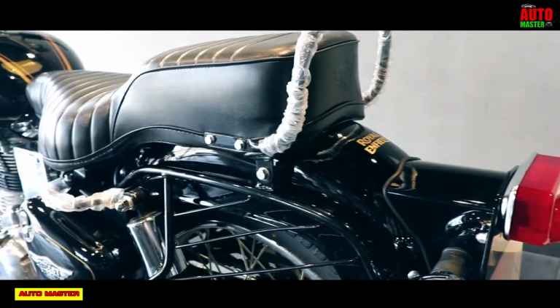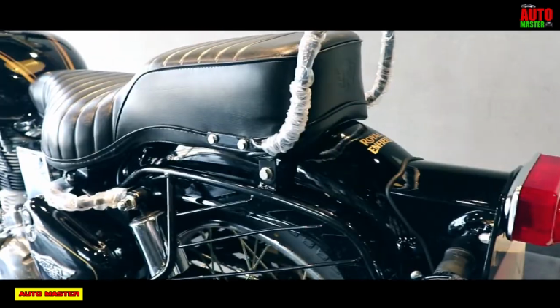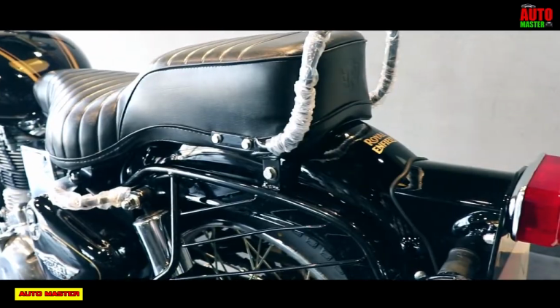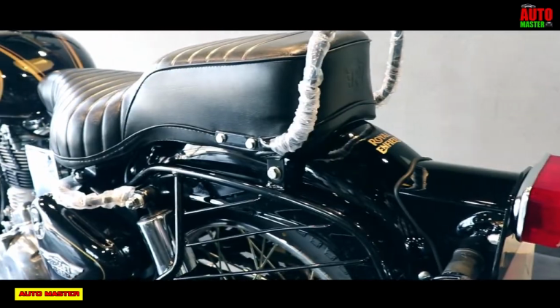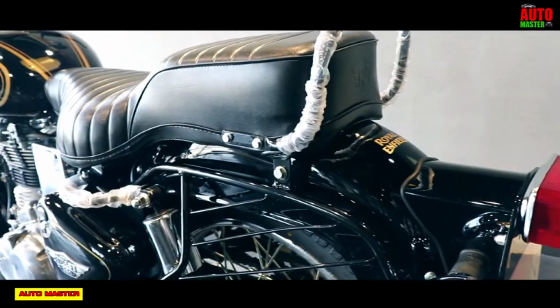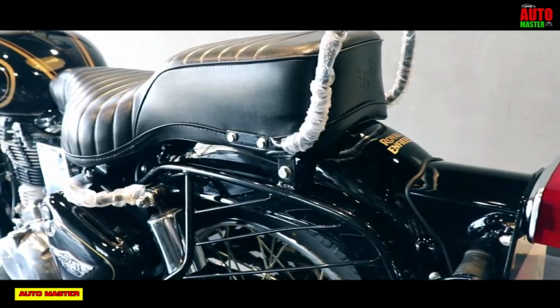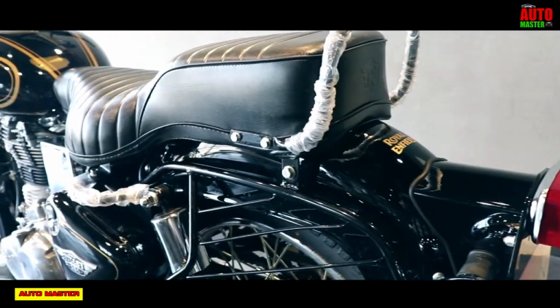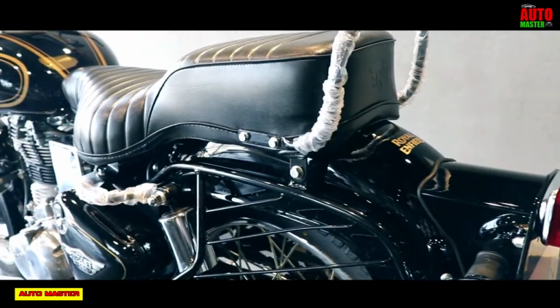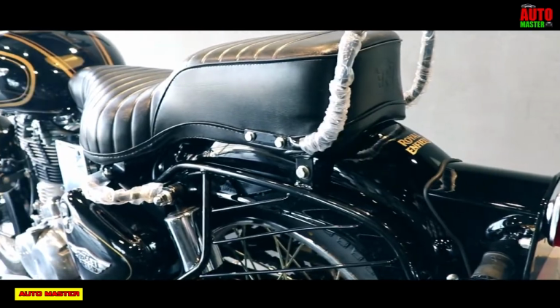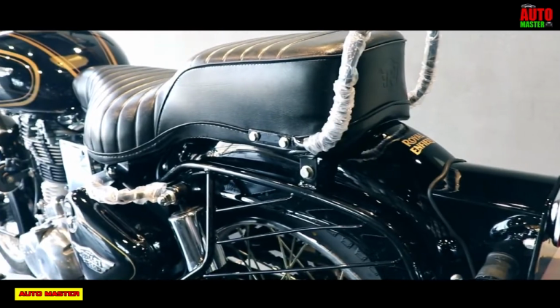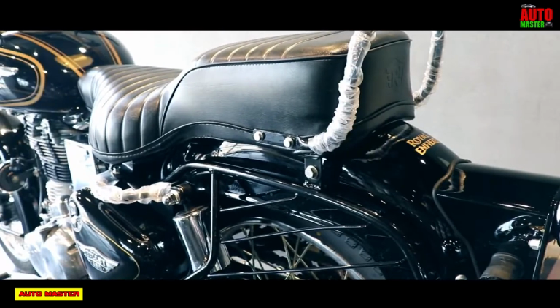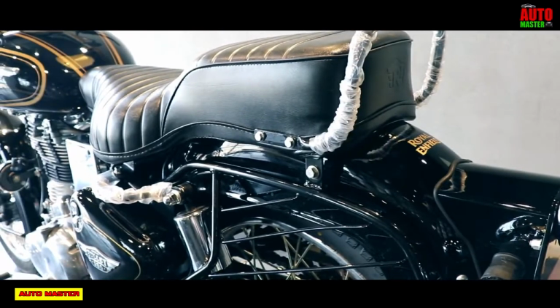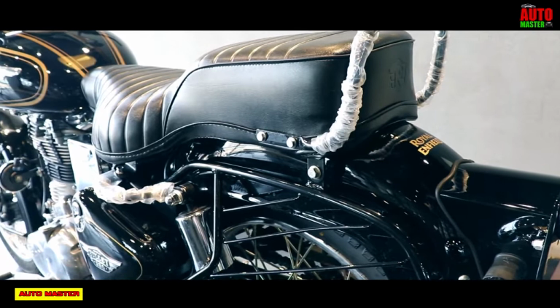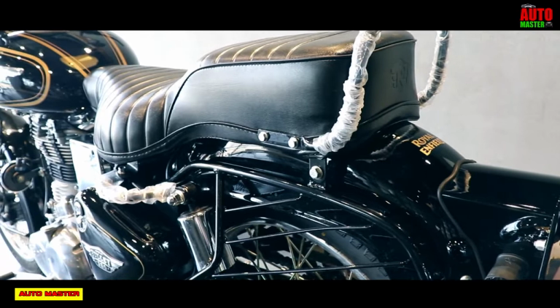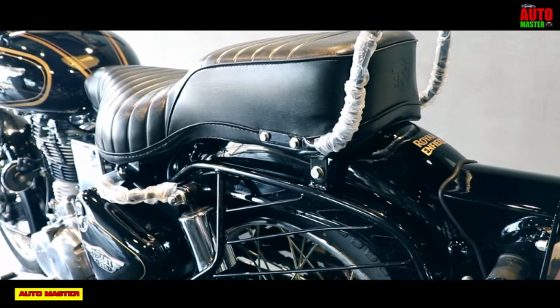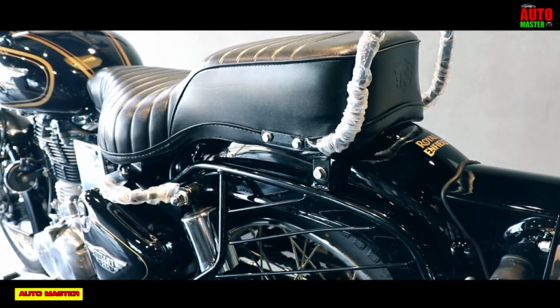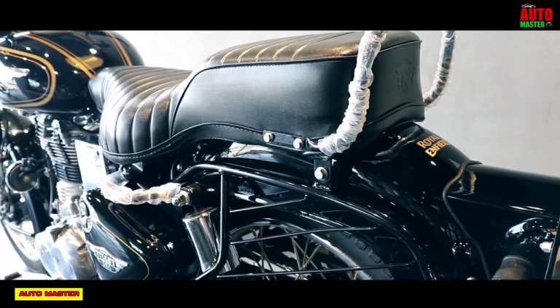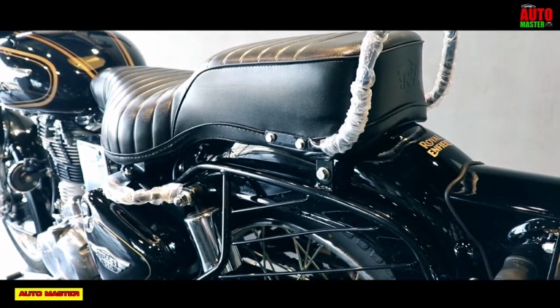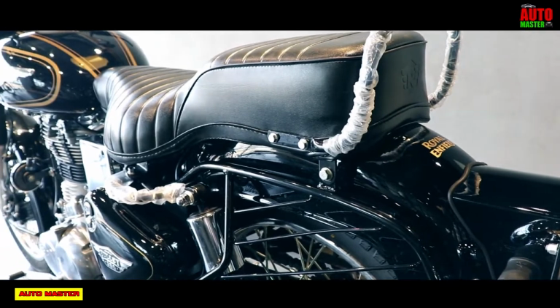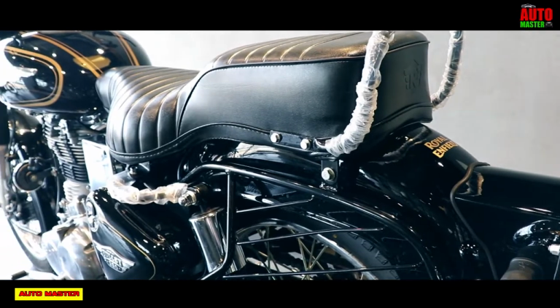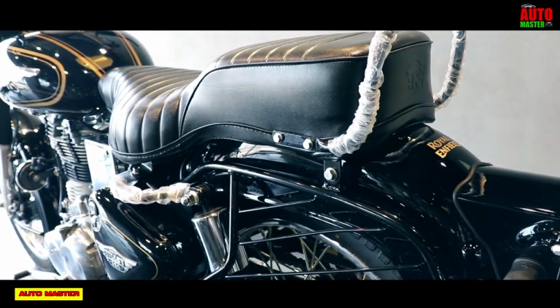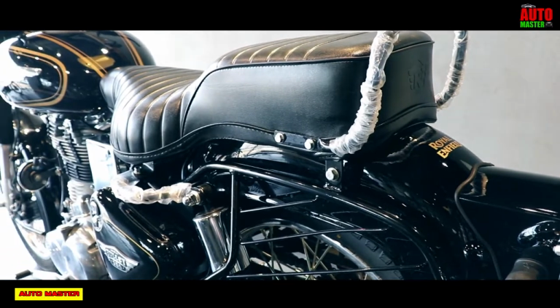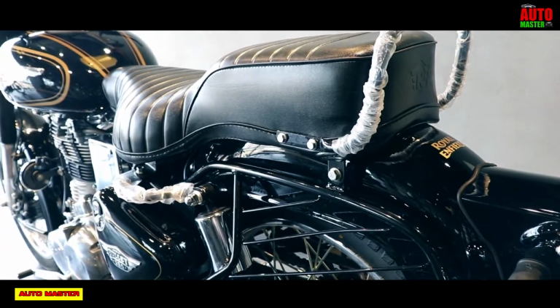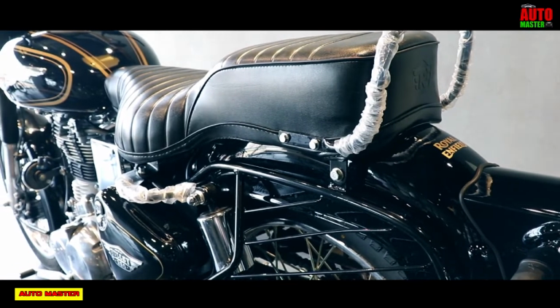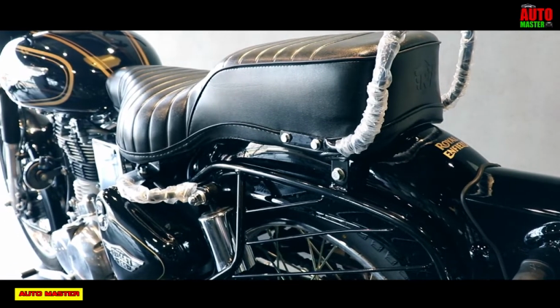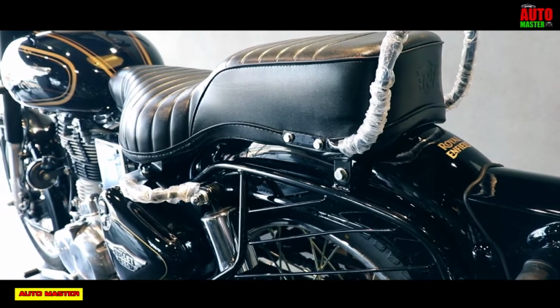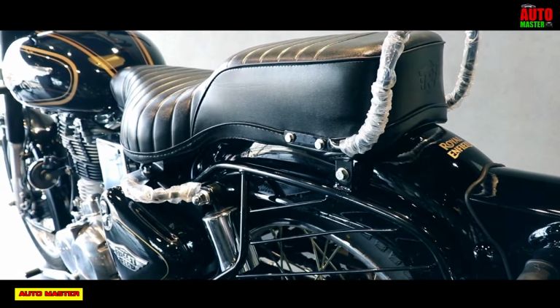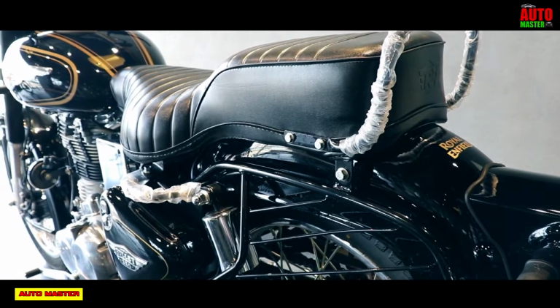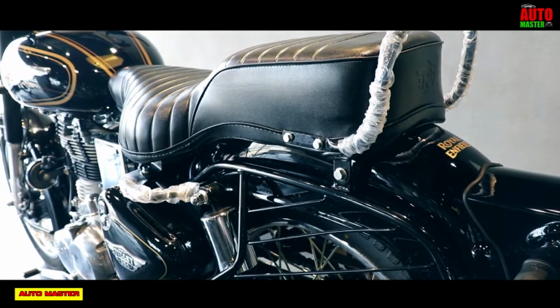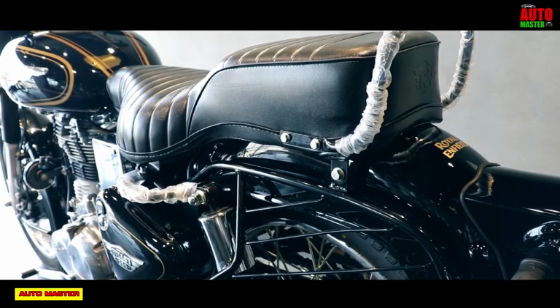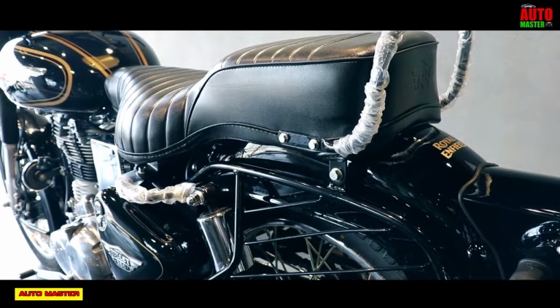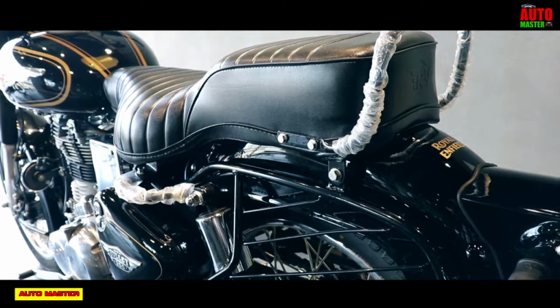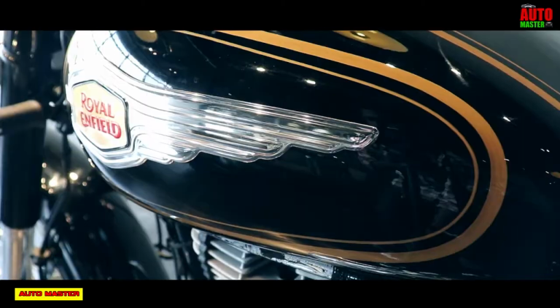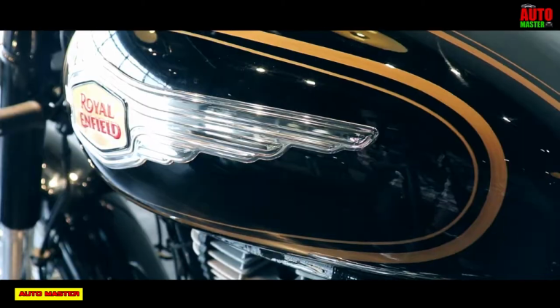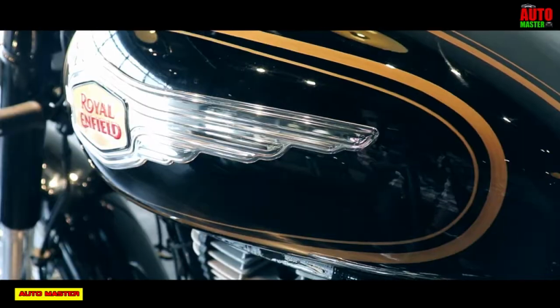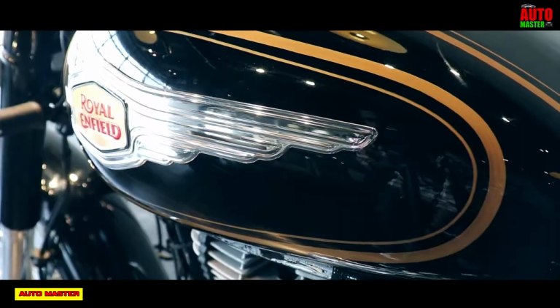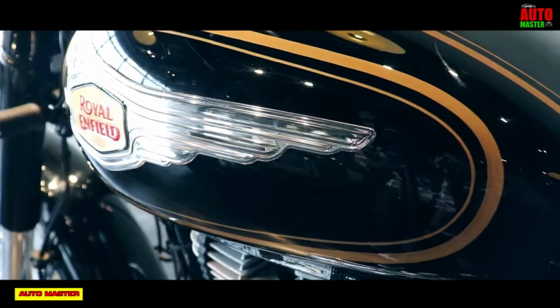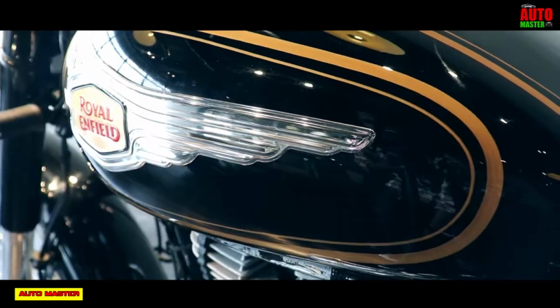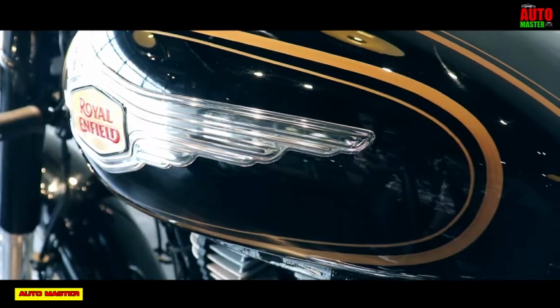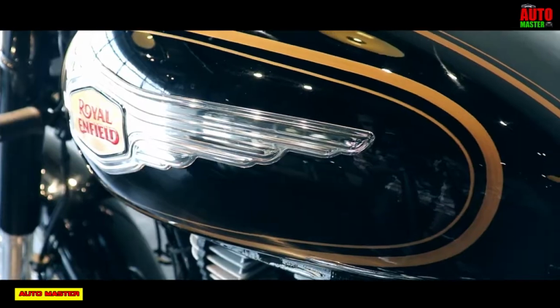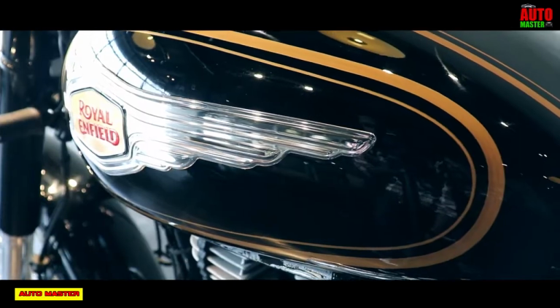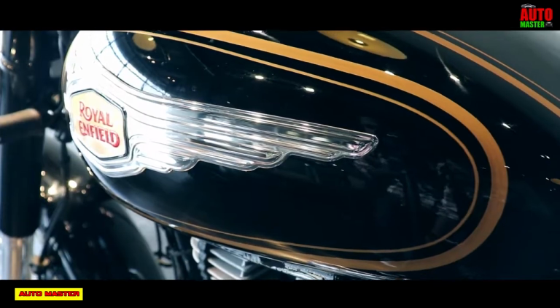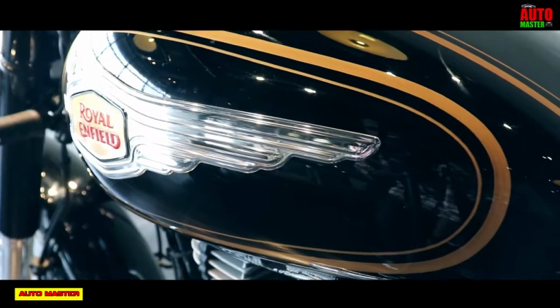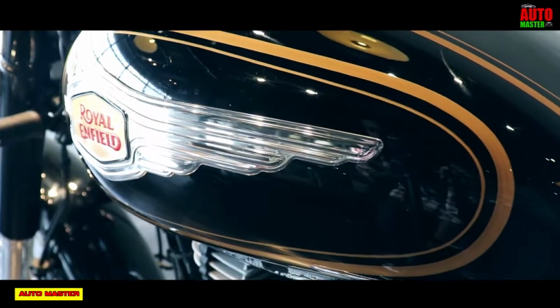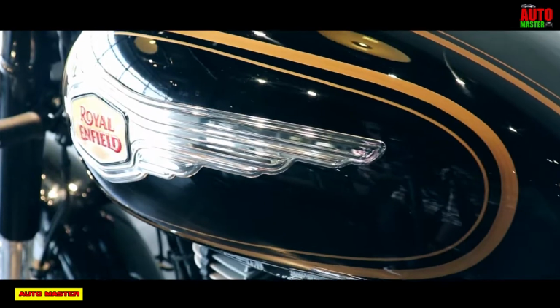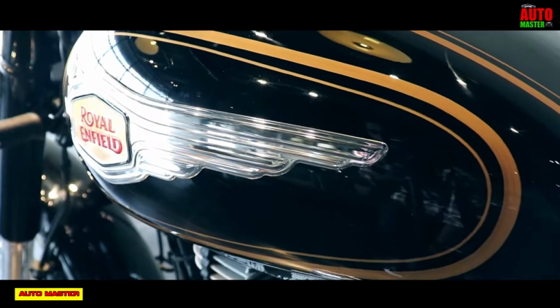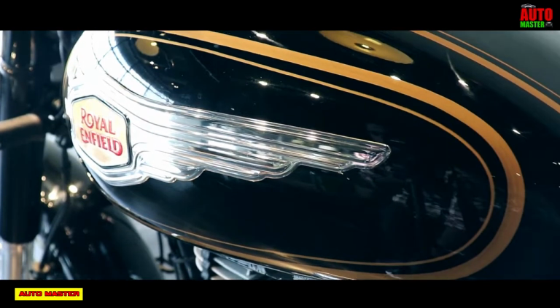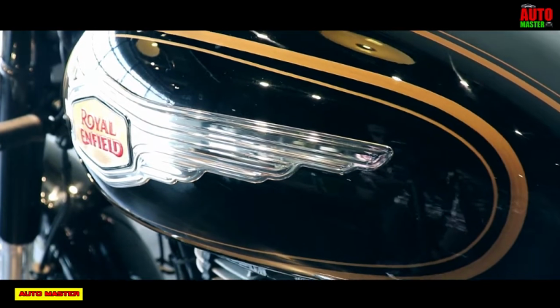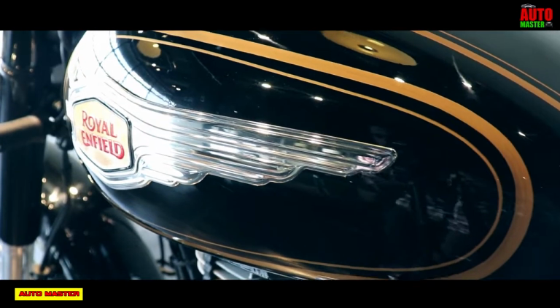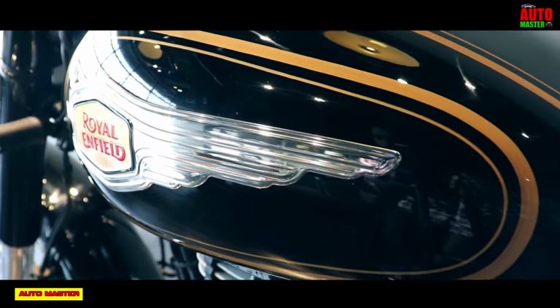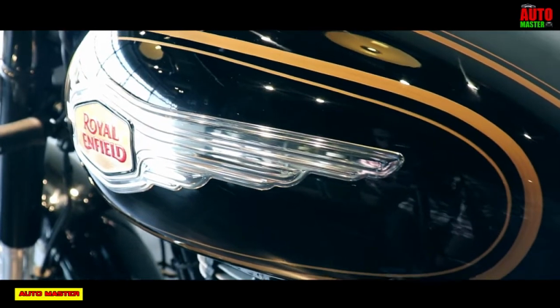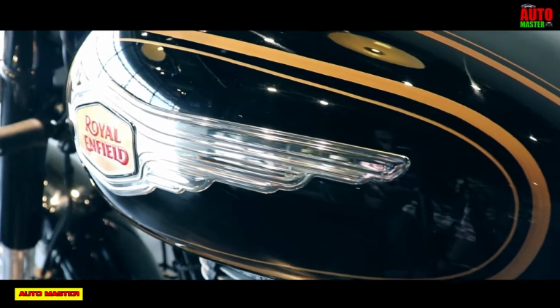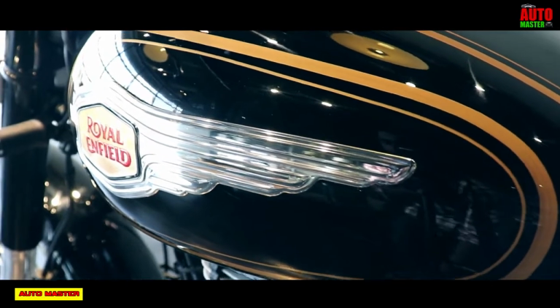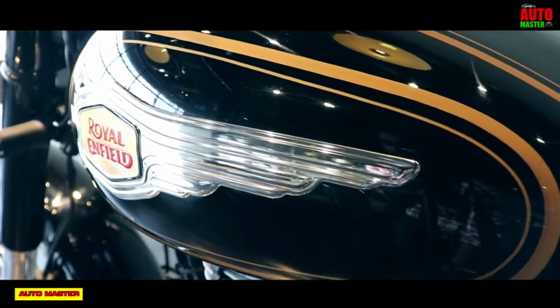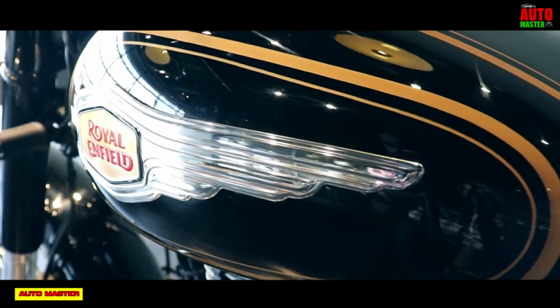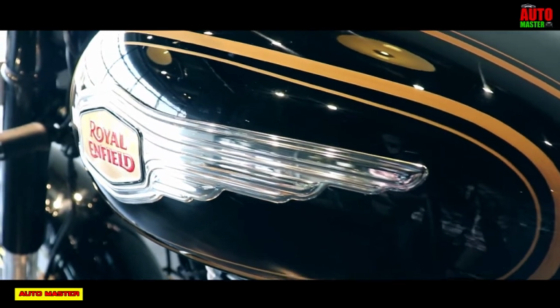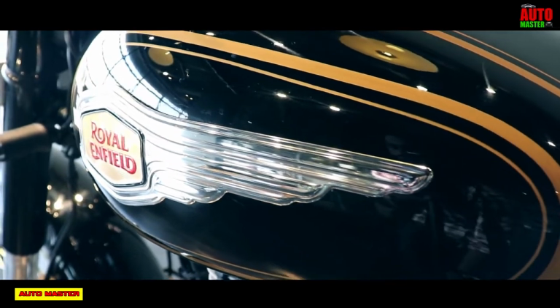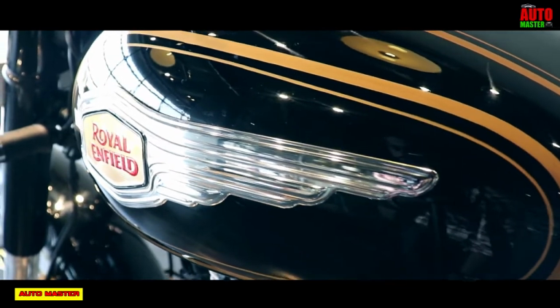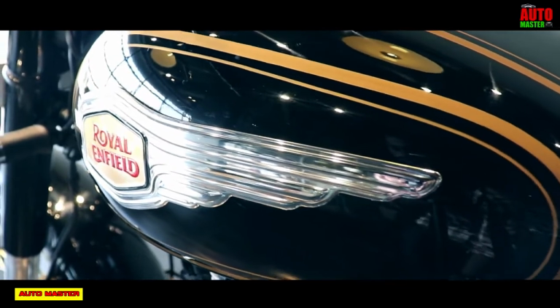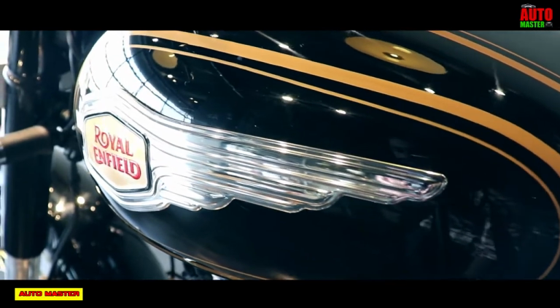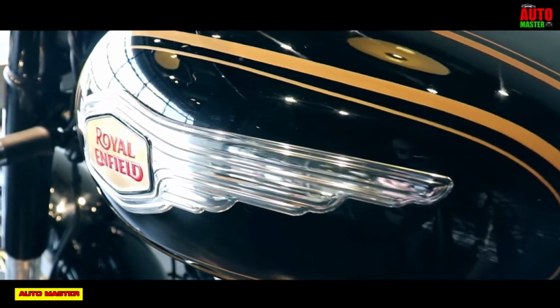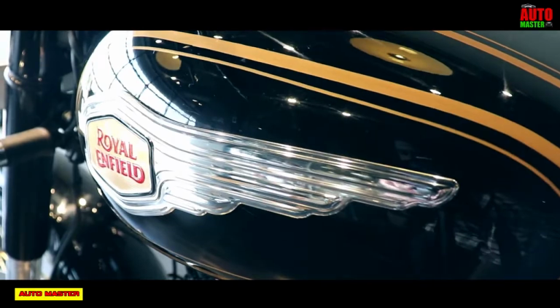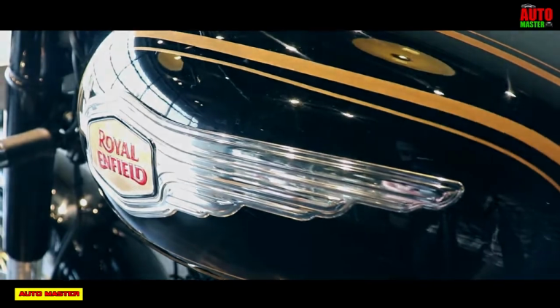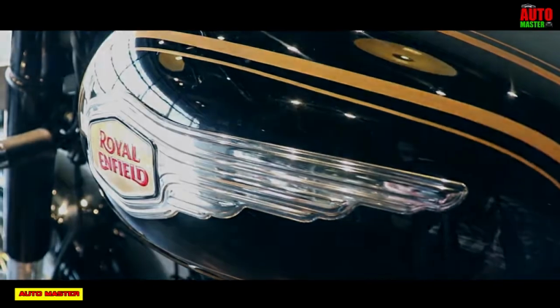Thanks for watching Automaster. Write a comment about this Royal Enfield Bullet 350cc ABS, and don't forget to subscribe. Thank you all, bye!